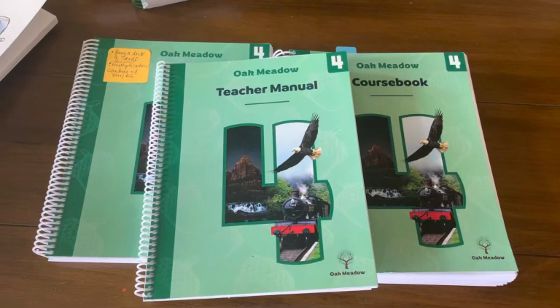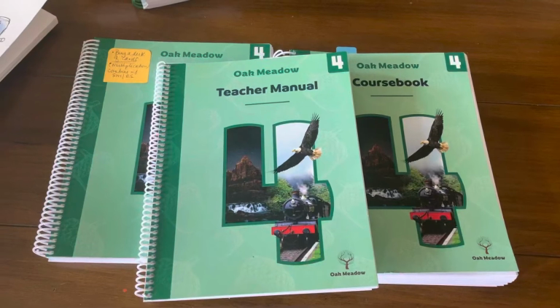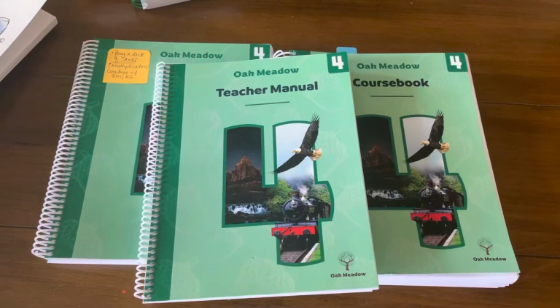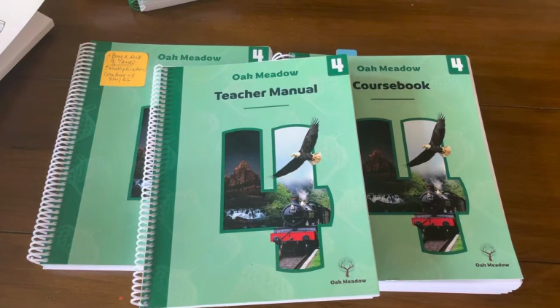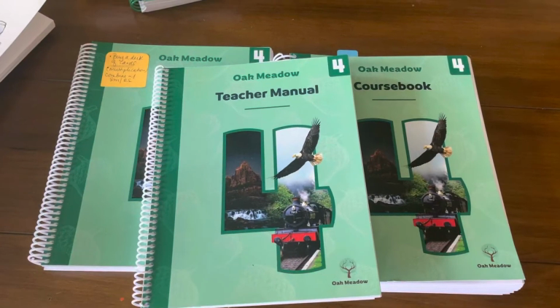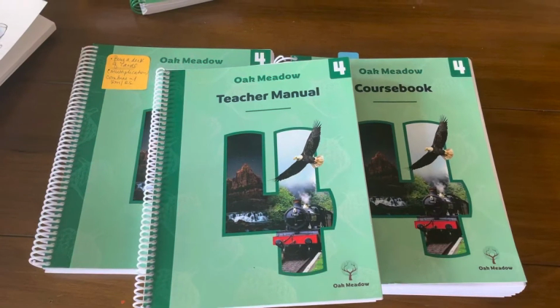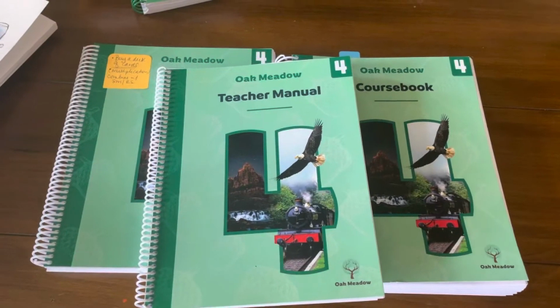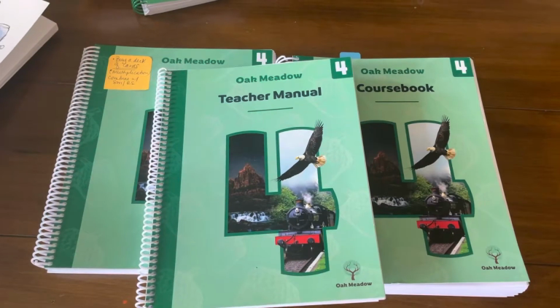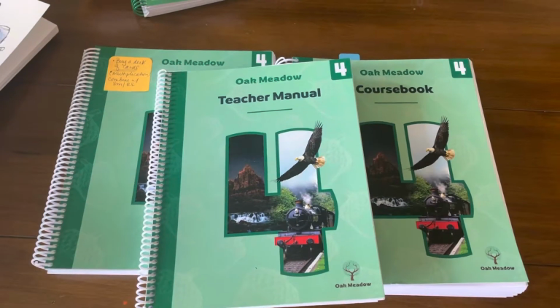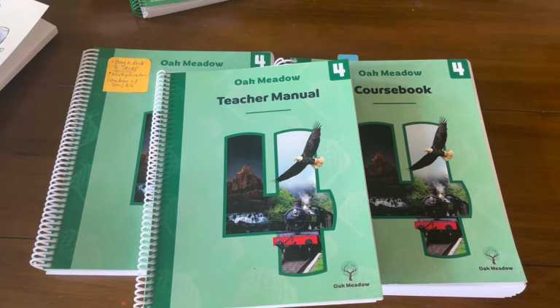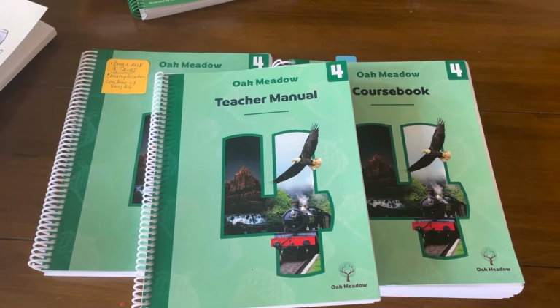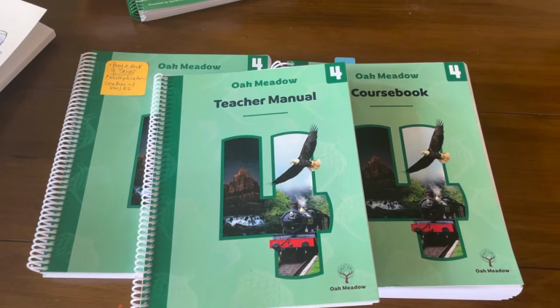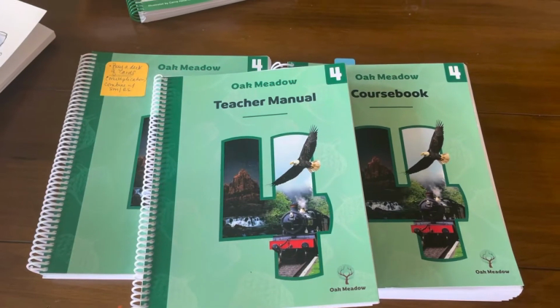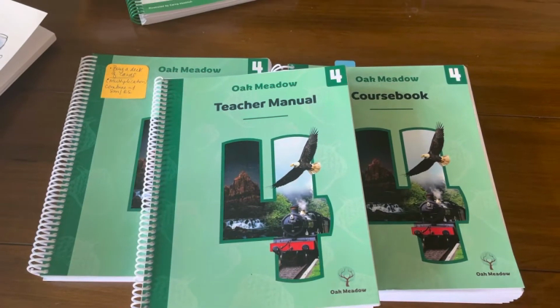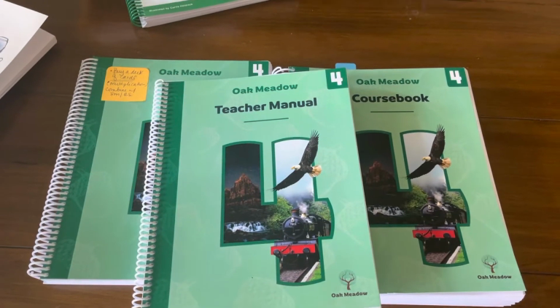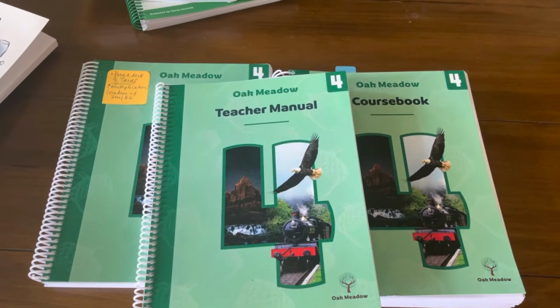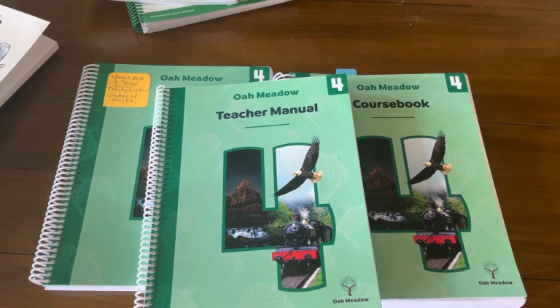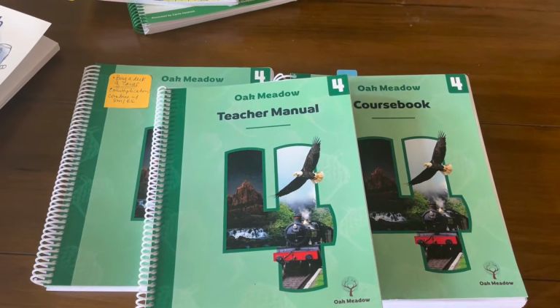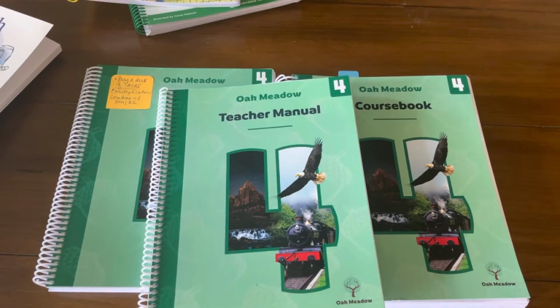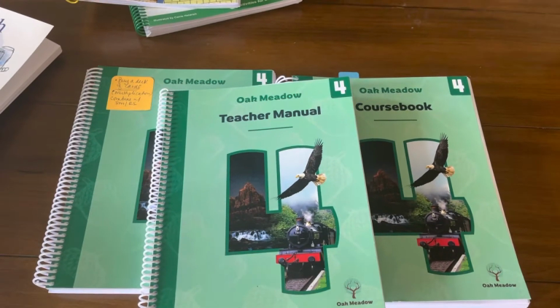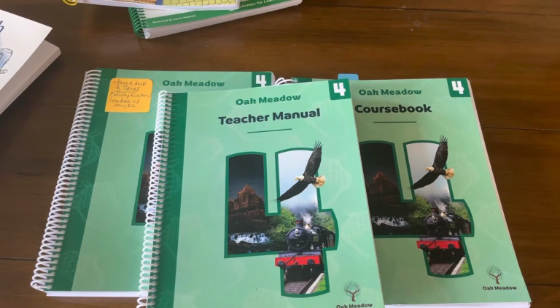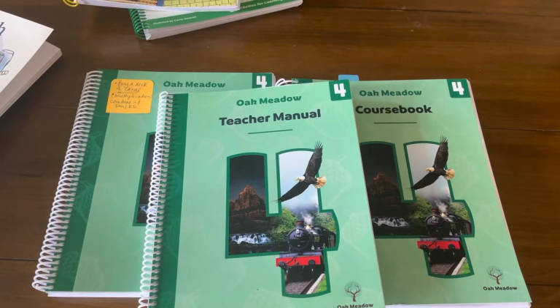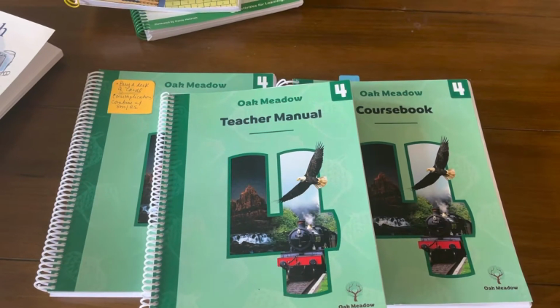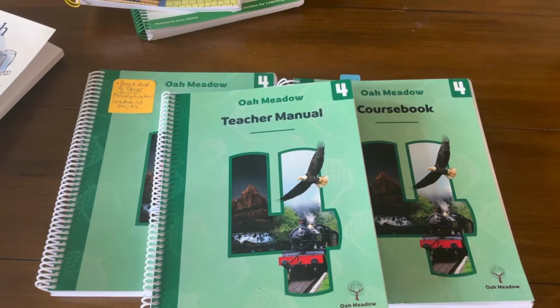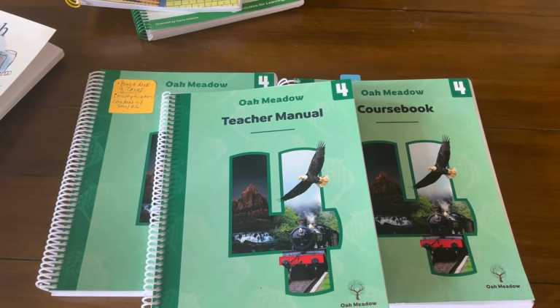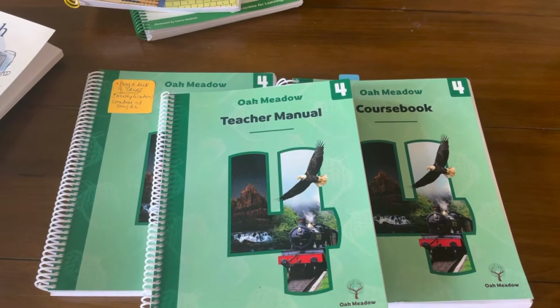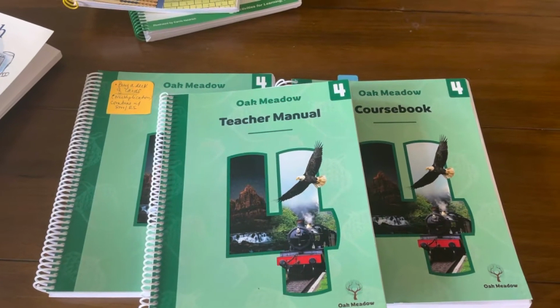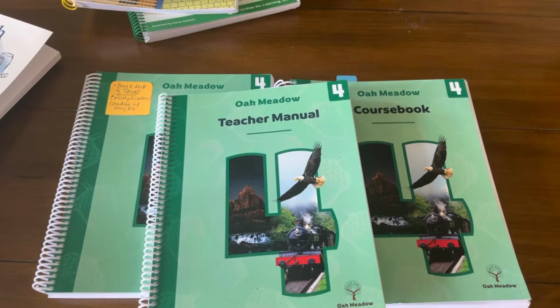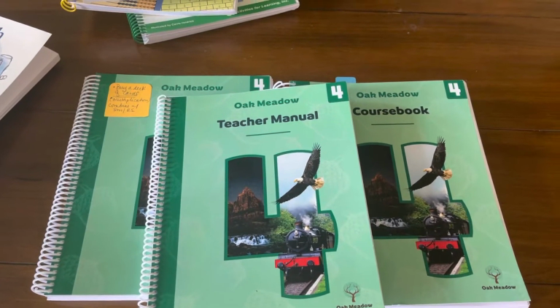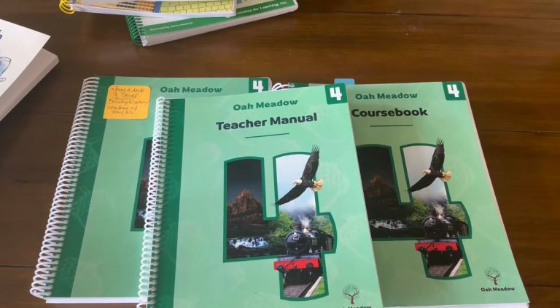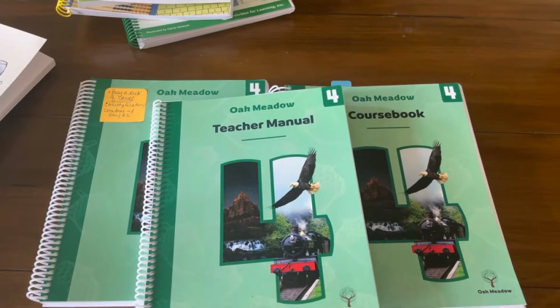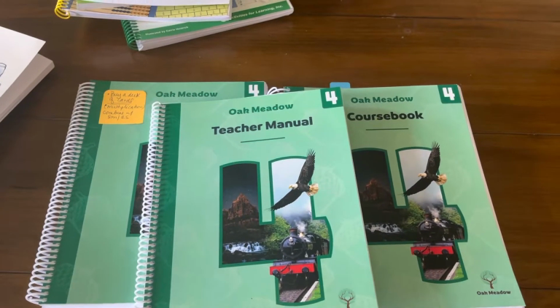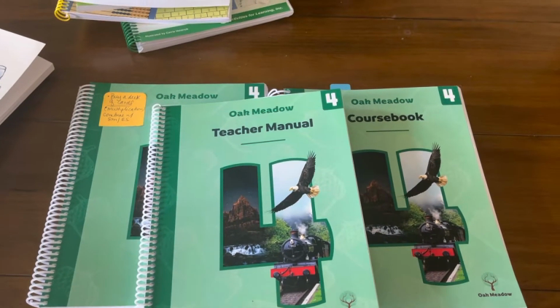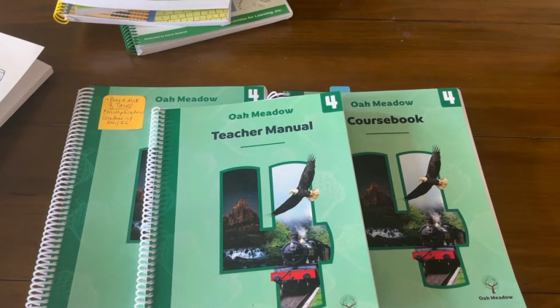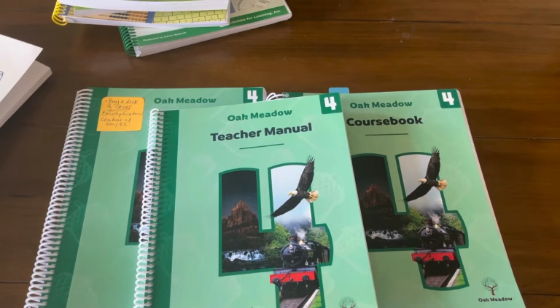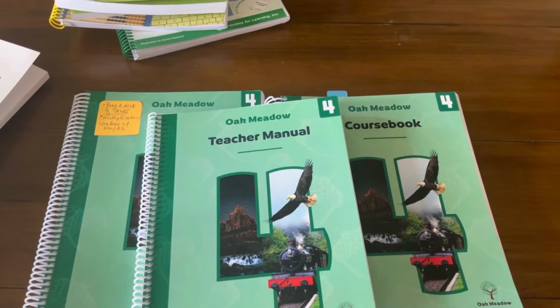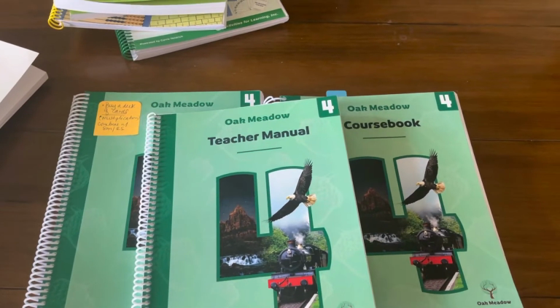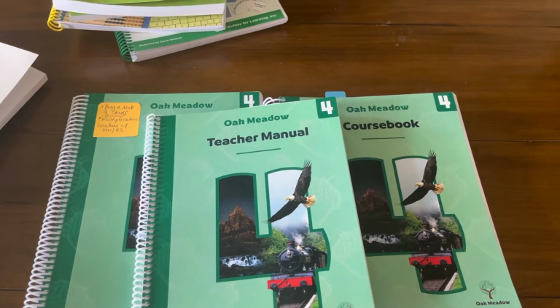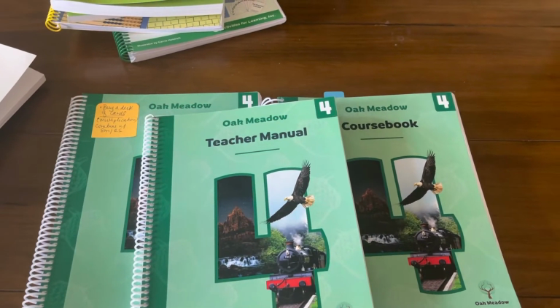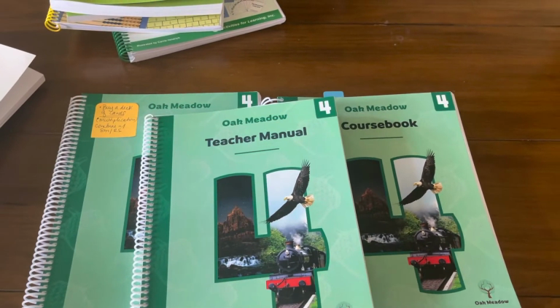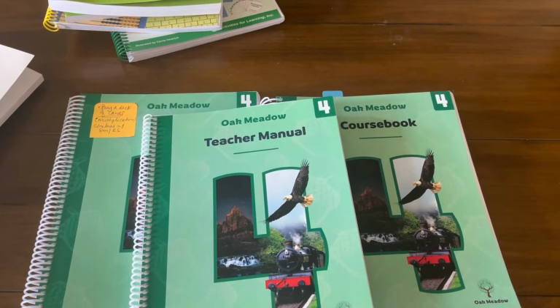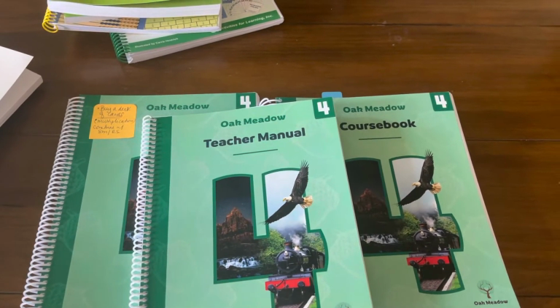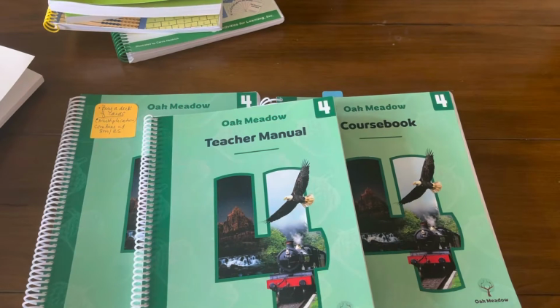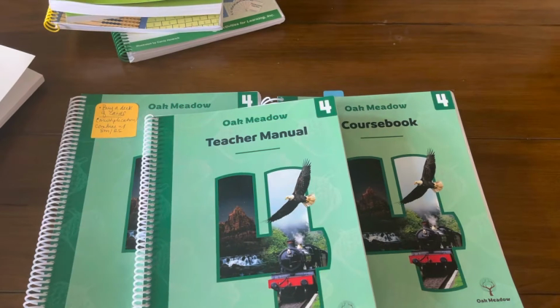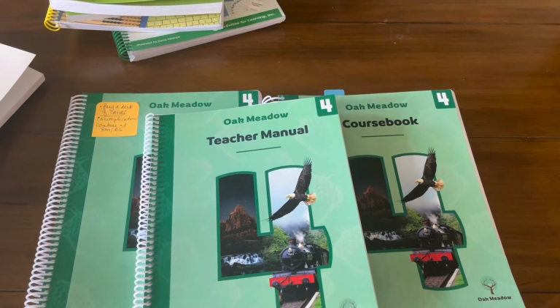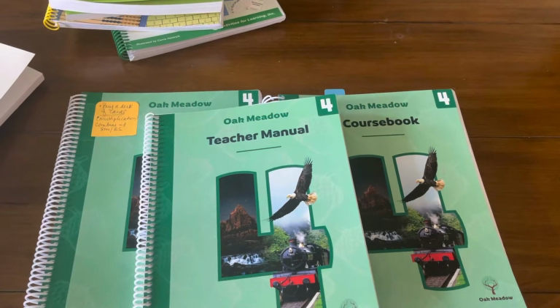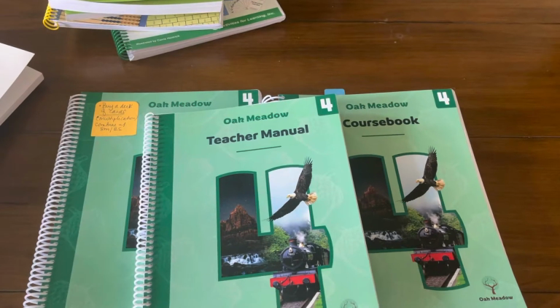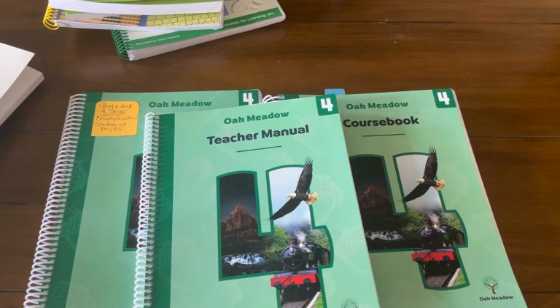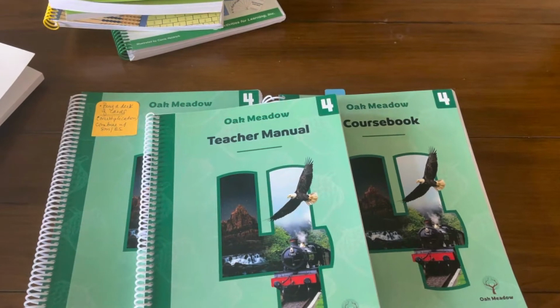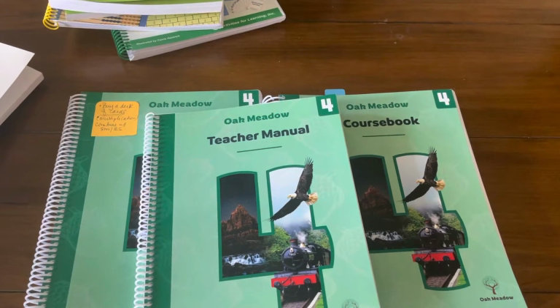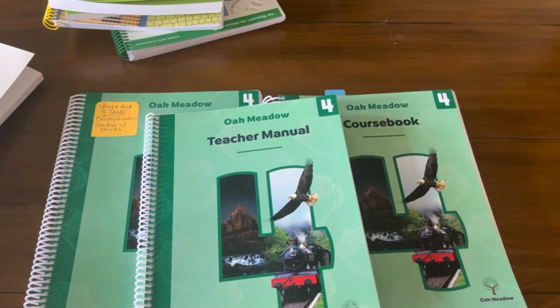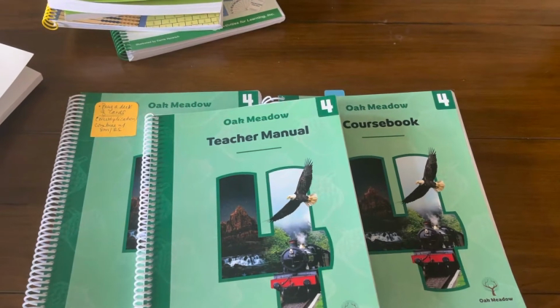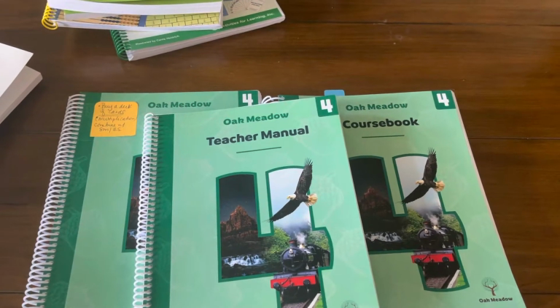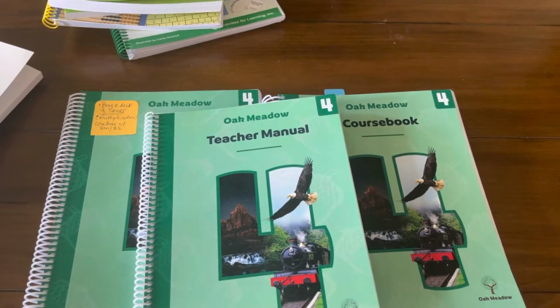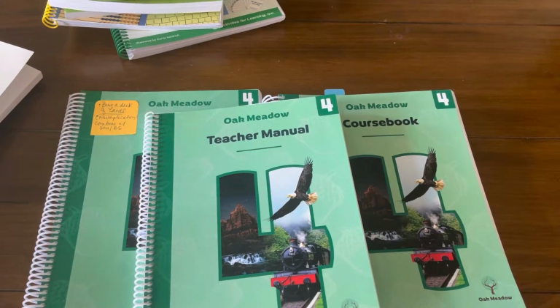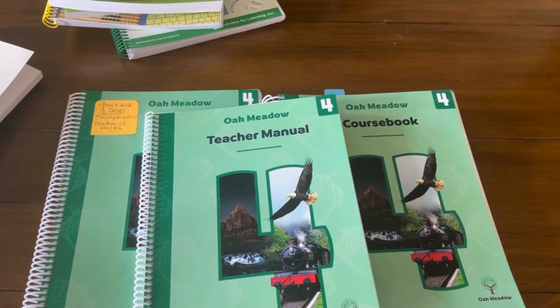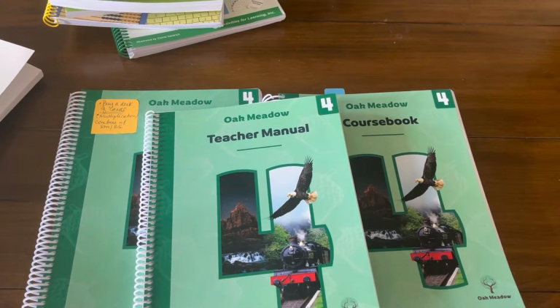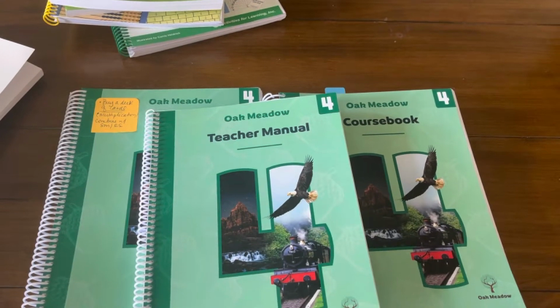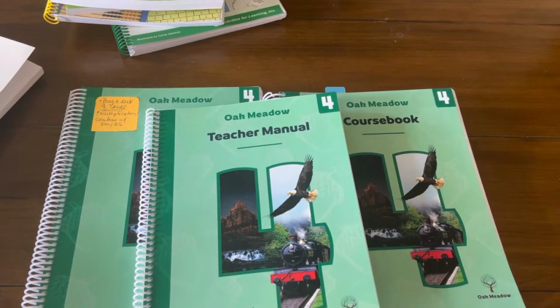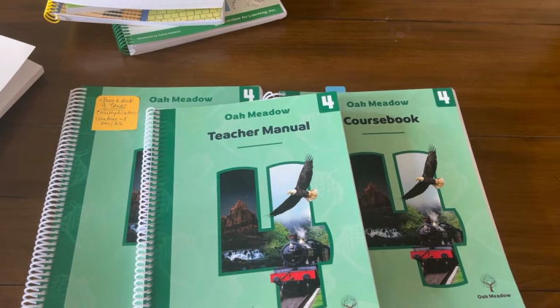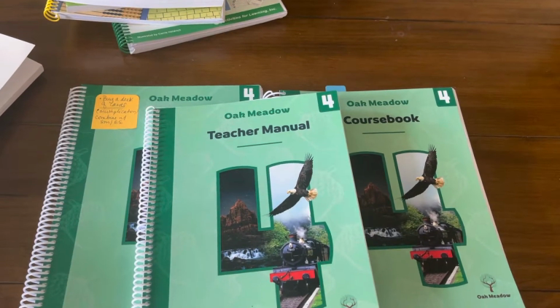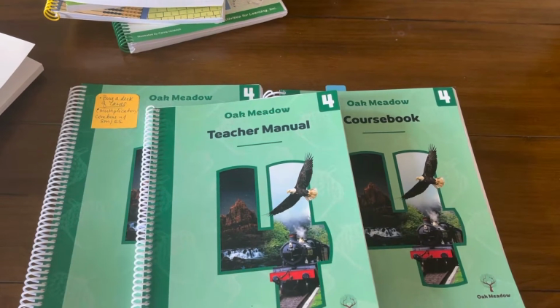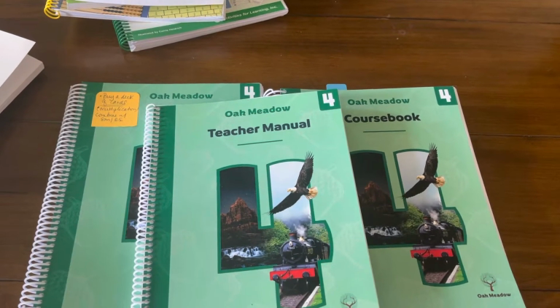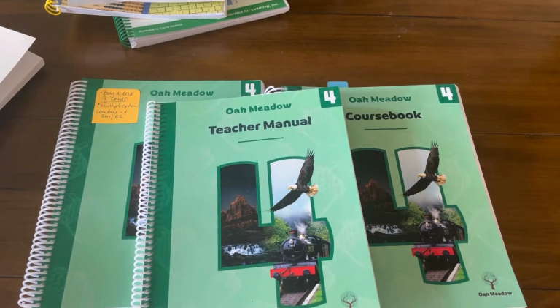Hi and welcome to my channel, Home Life with Quinn Five. I'm a homeschooling mom of three and we're entering our sixth year of homeschooling.